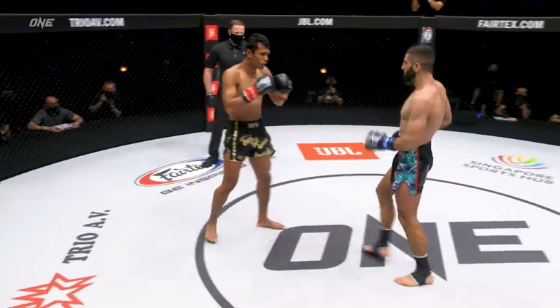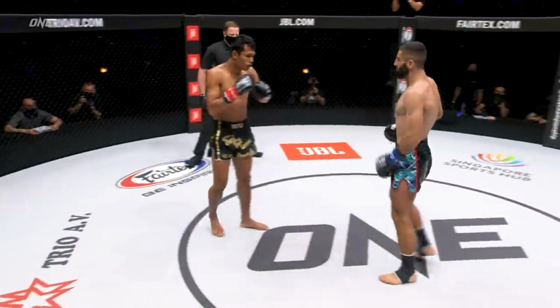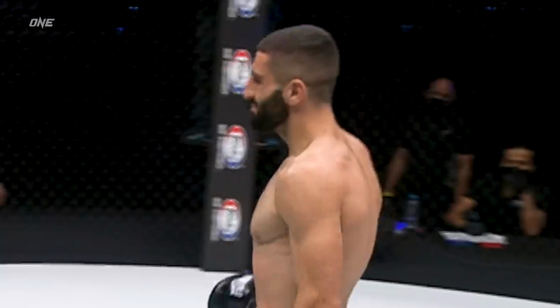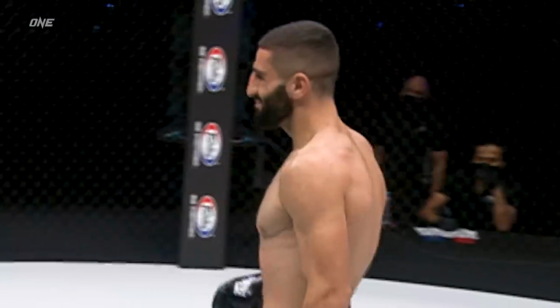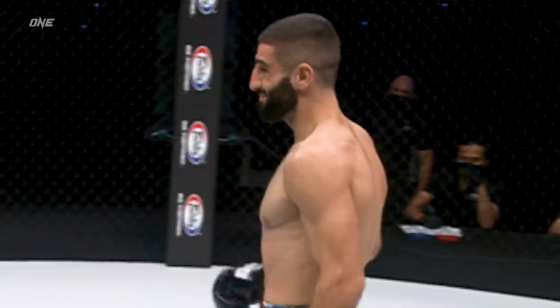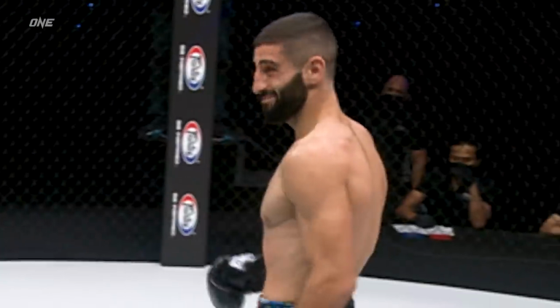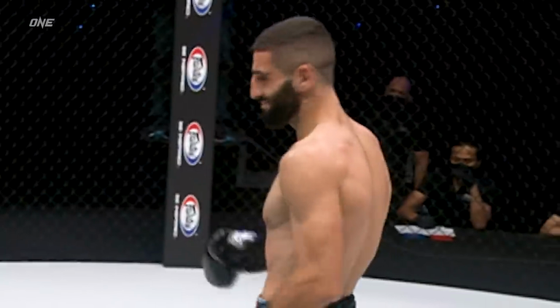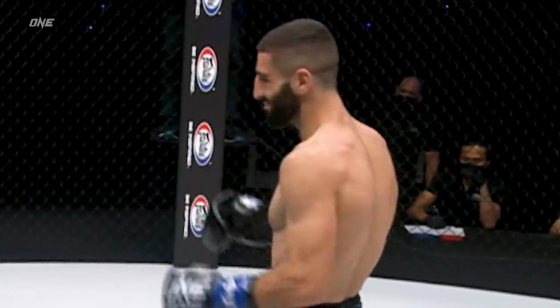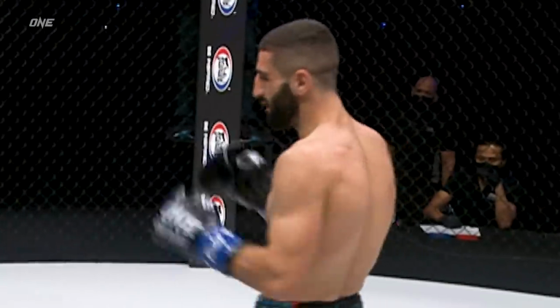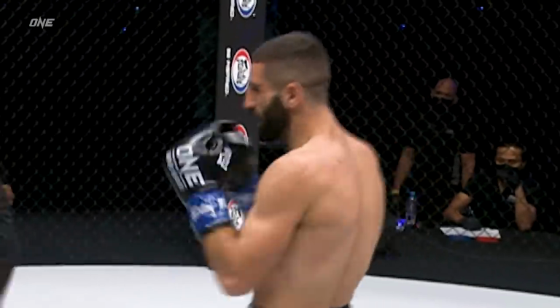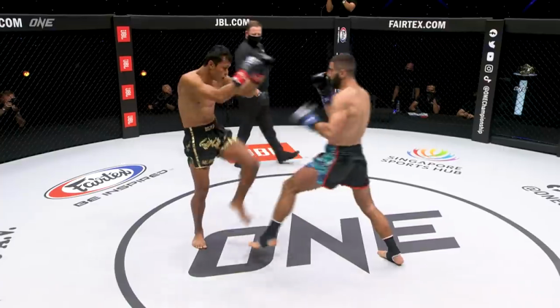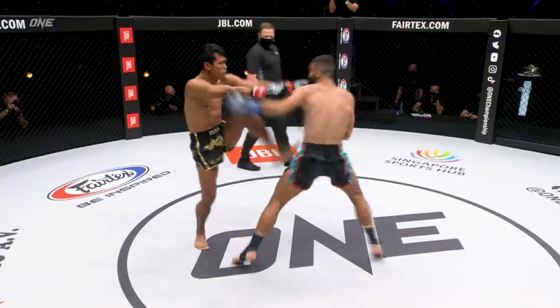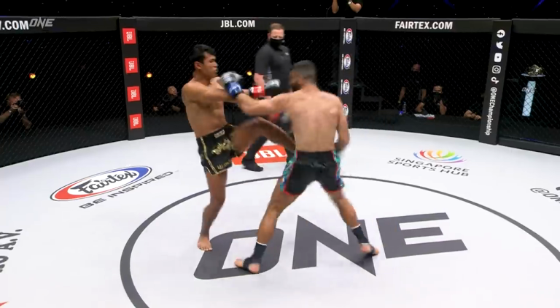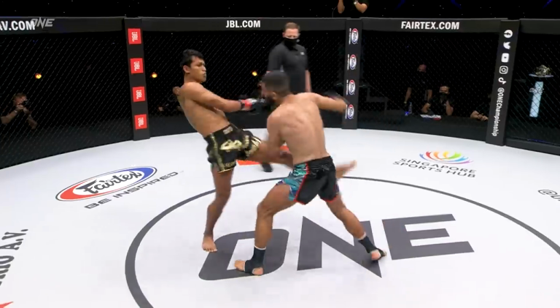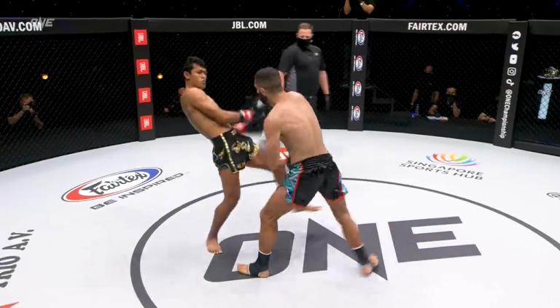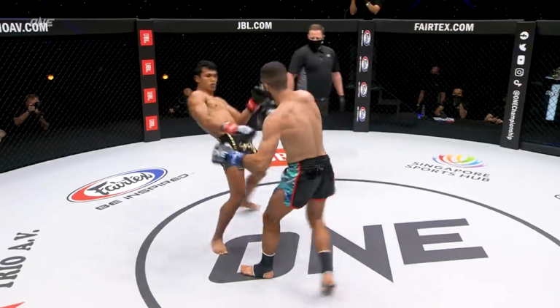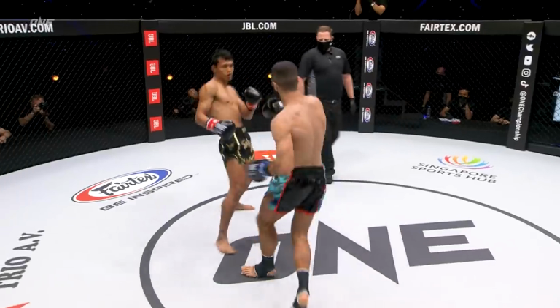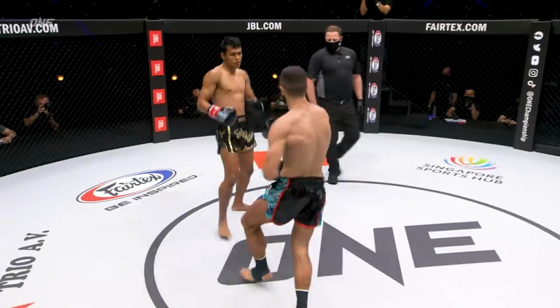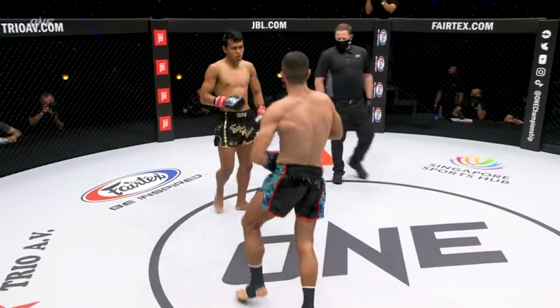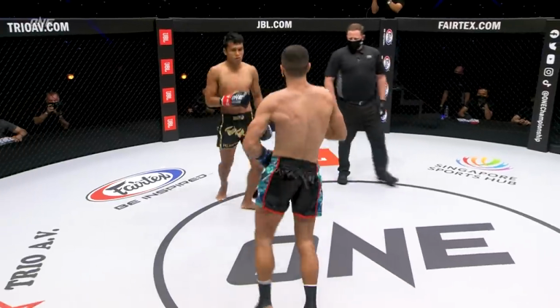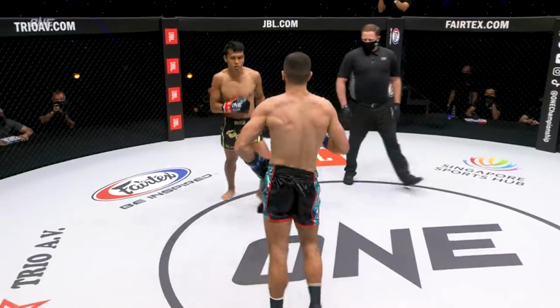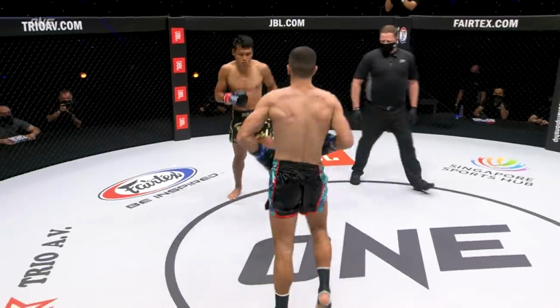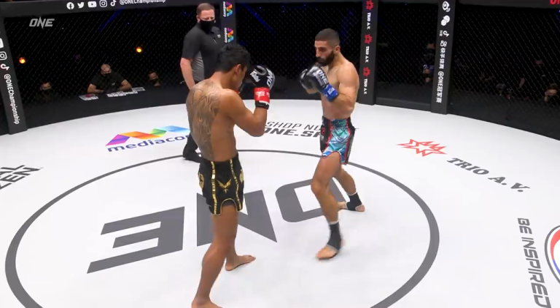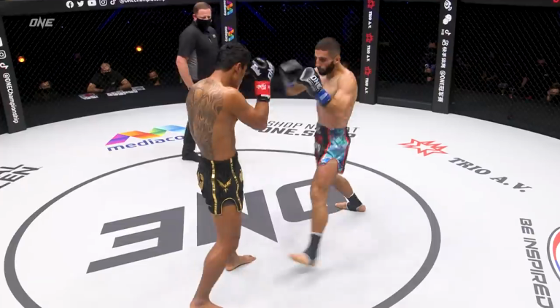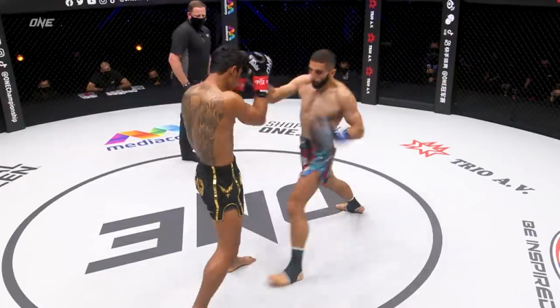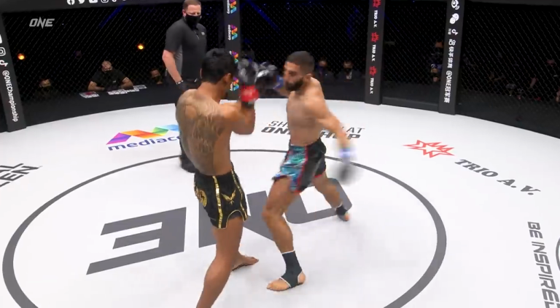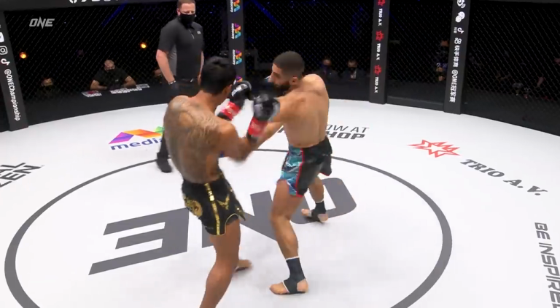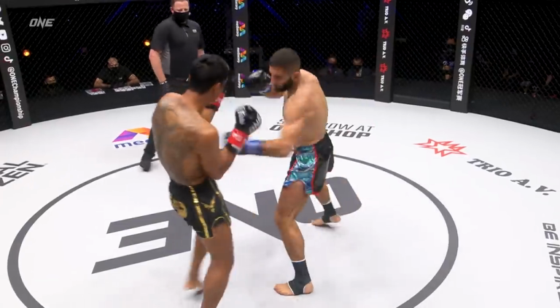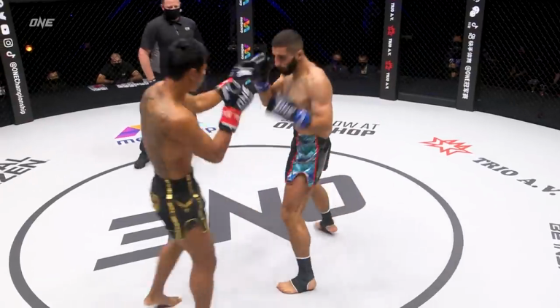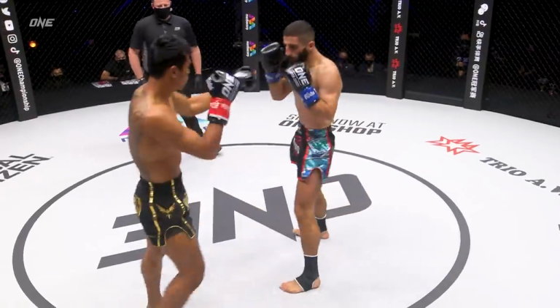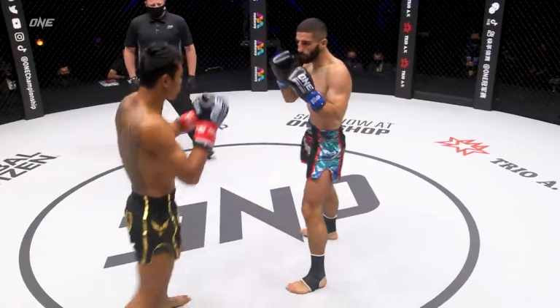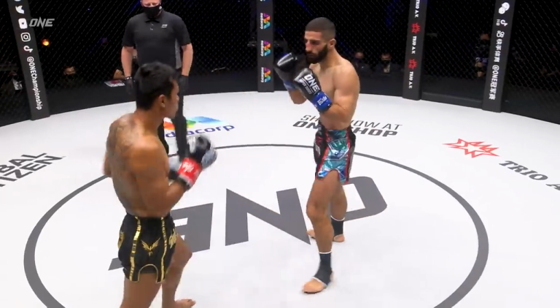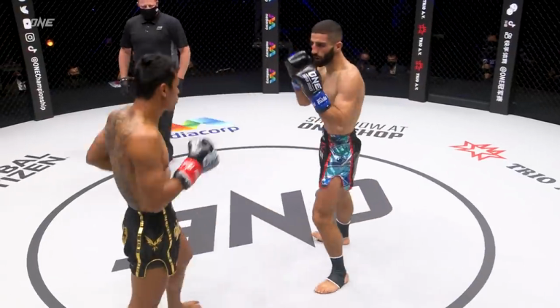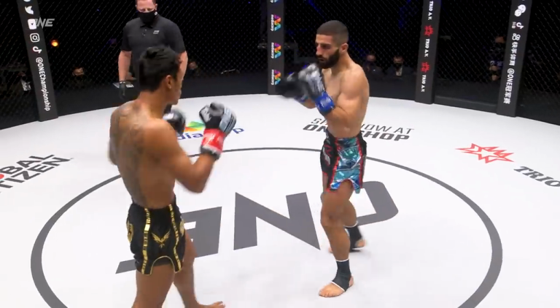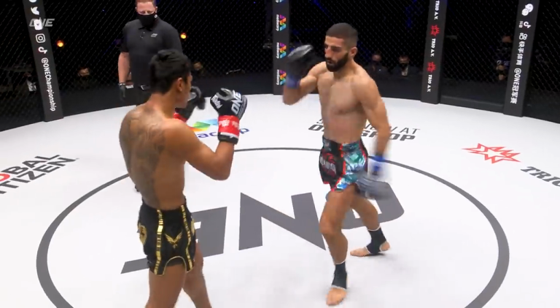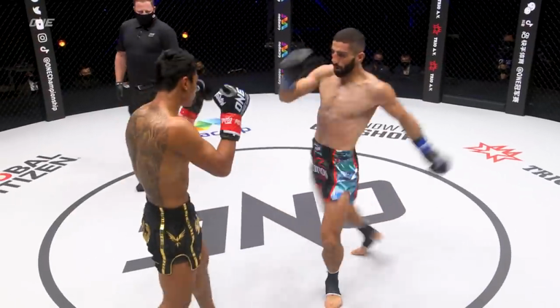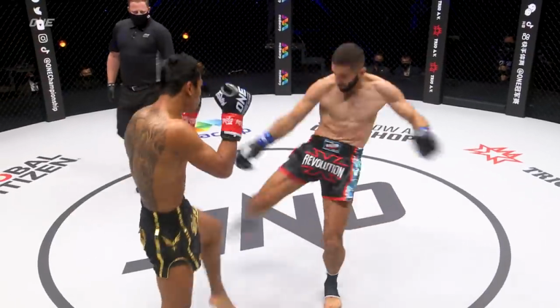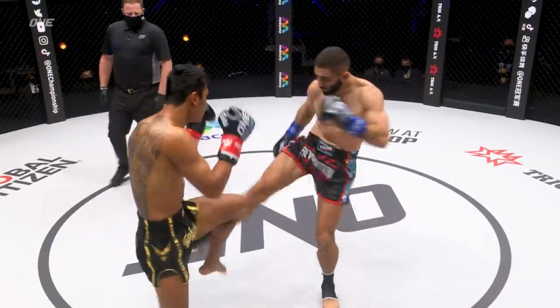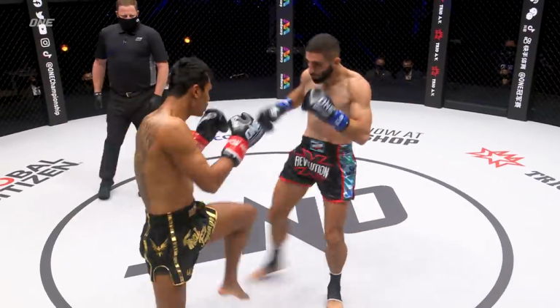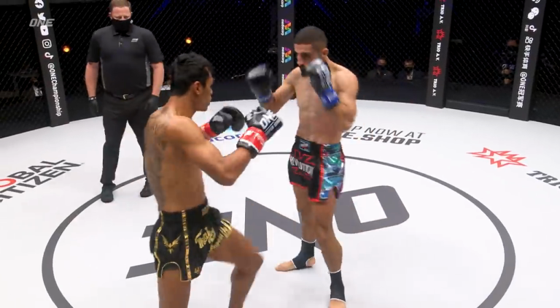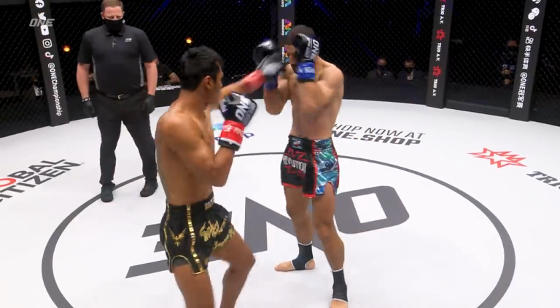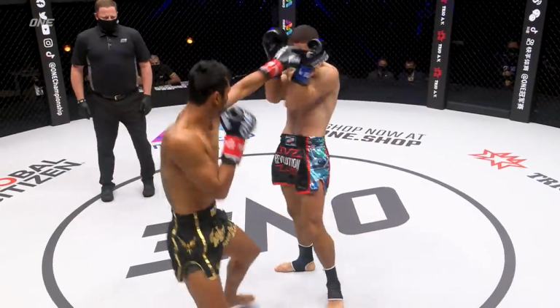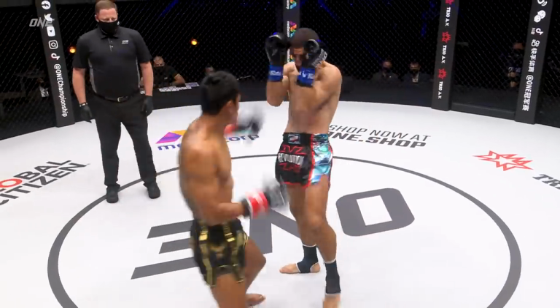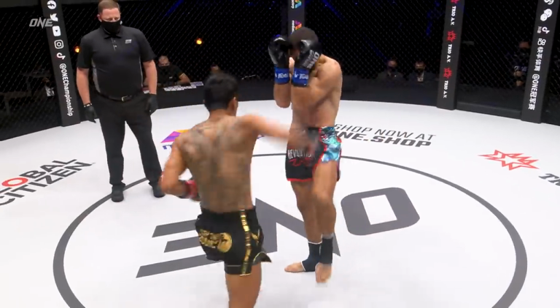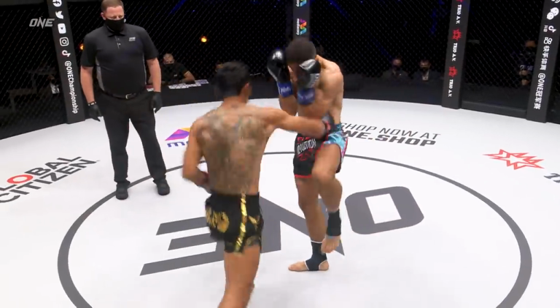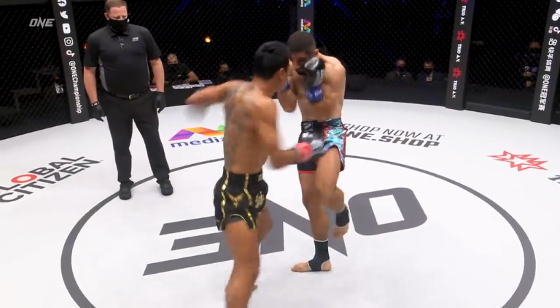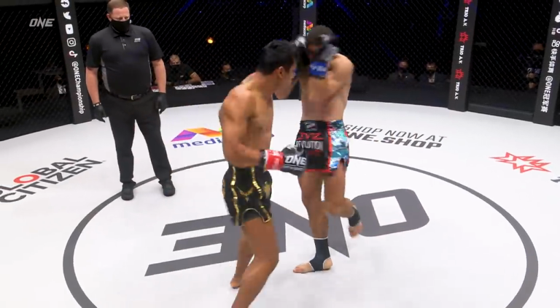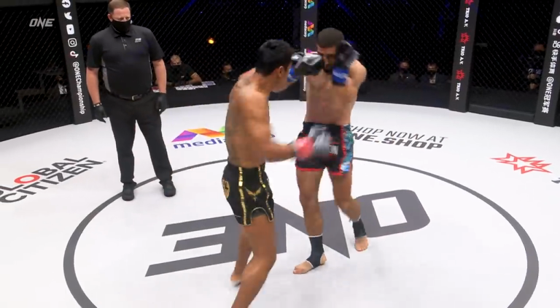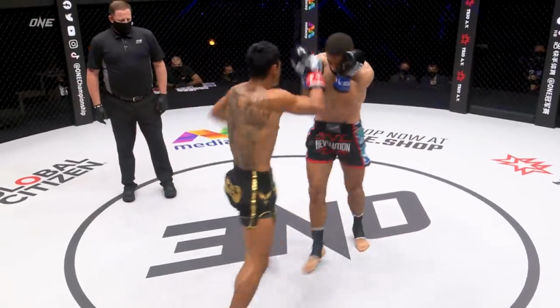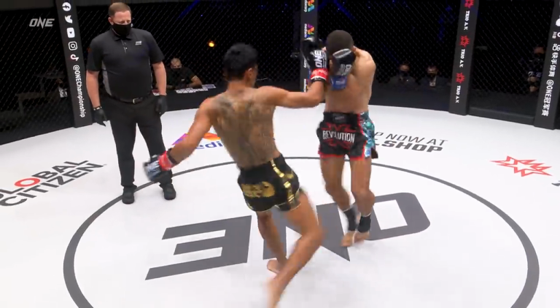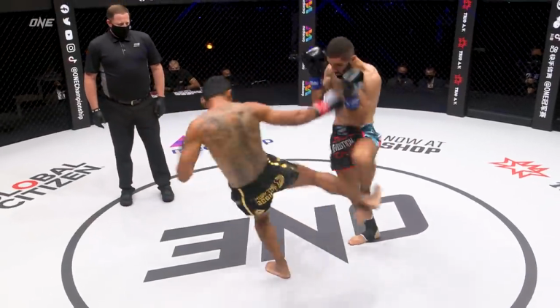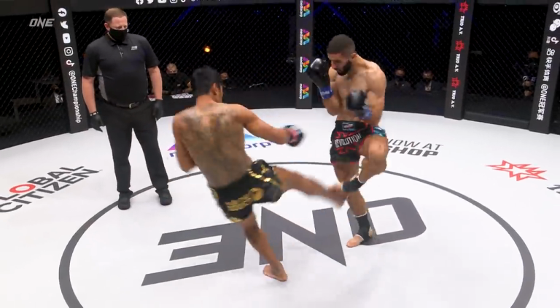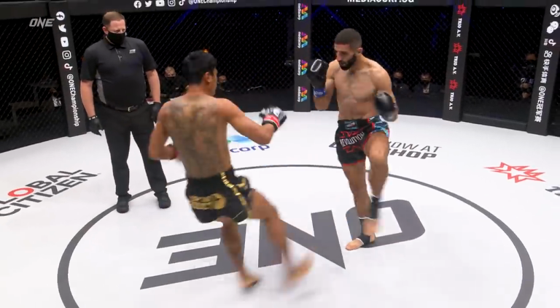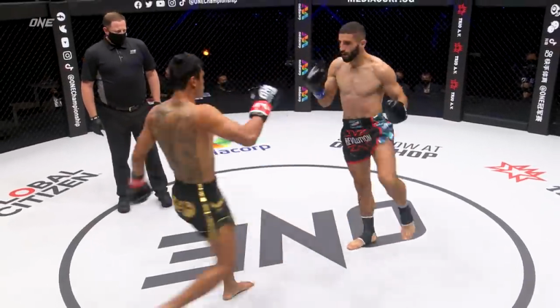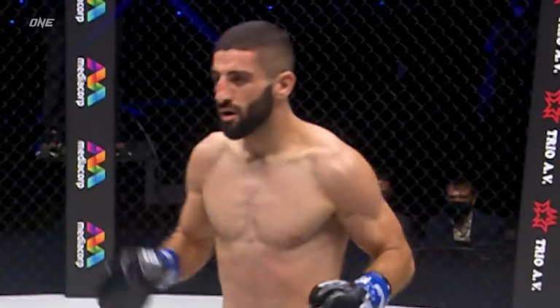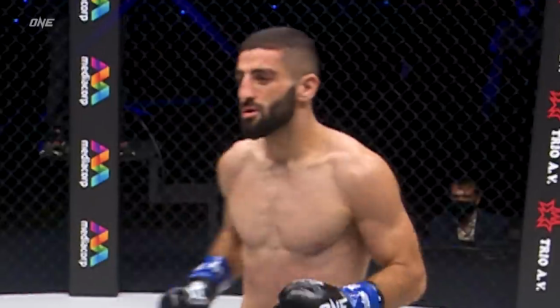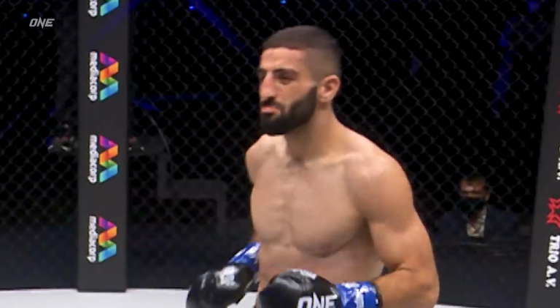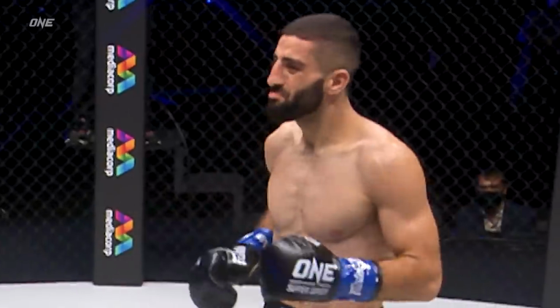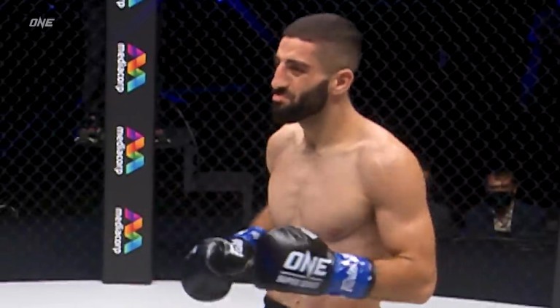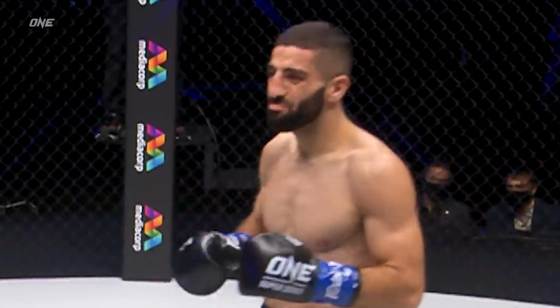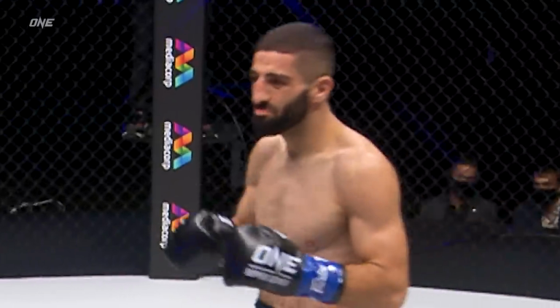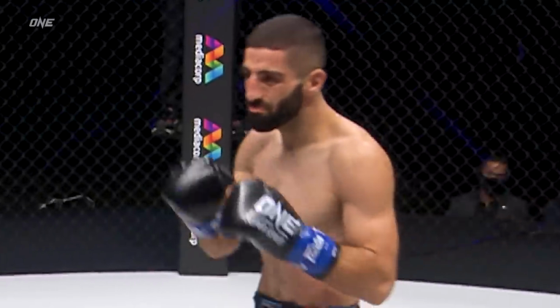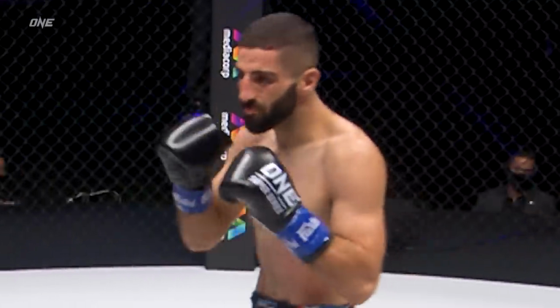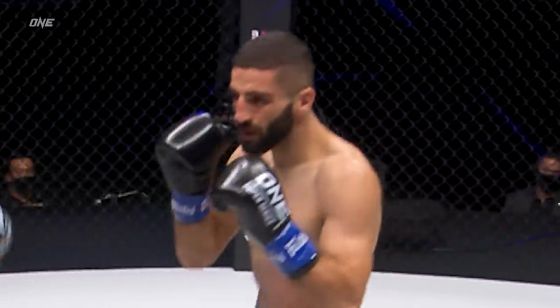Four-punch combo — there's the straight right hand I spoke about, goes for the liver with a body shot, and then the leg kick.